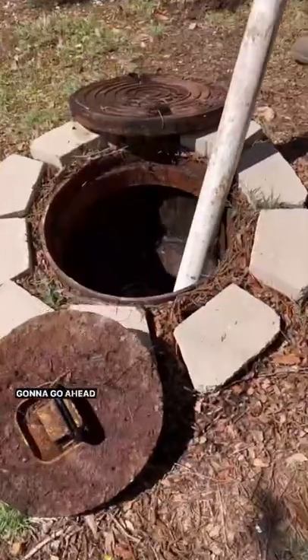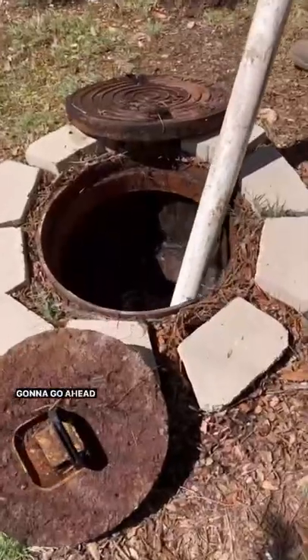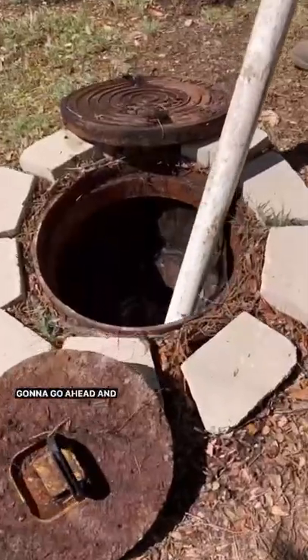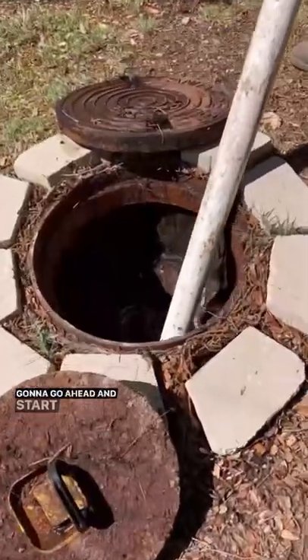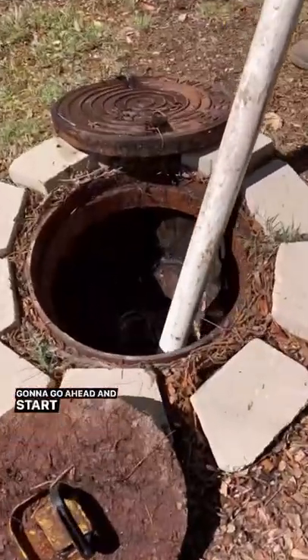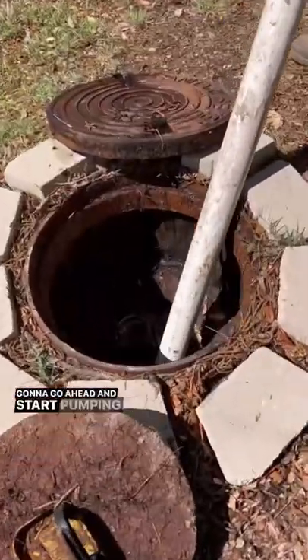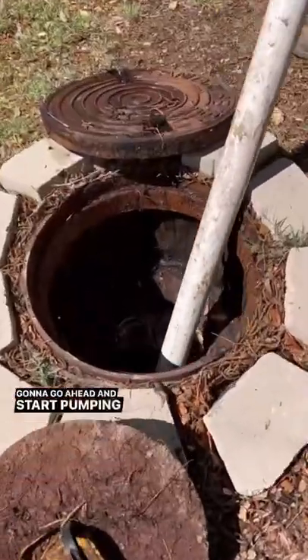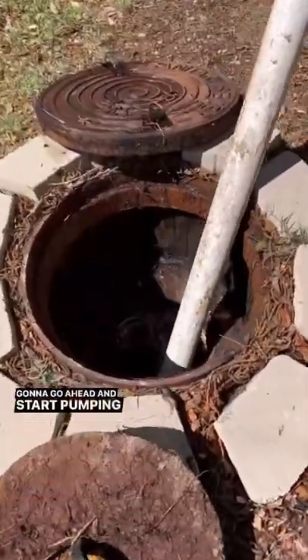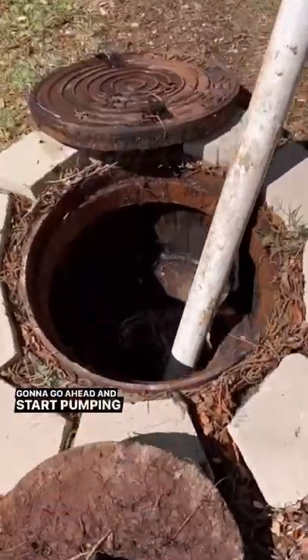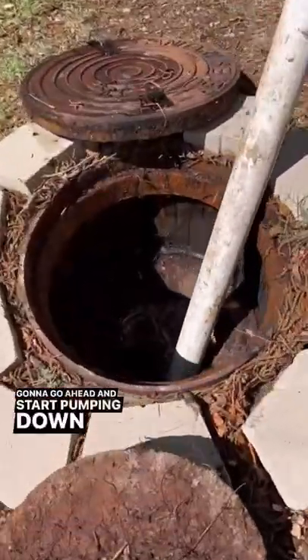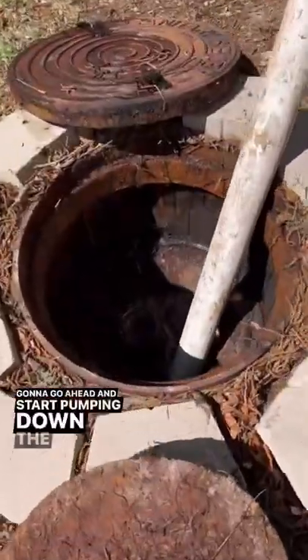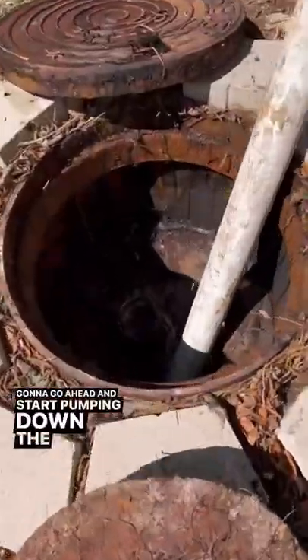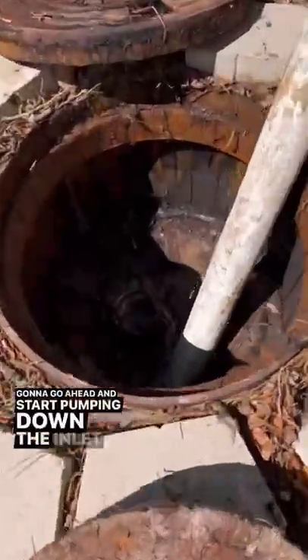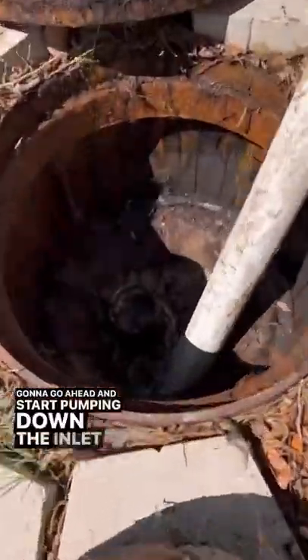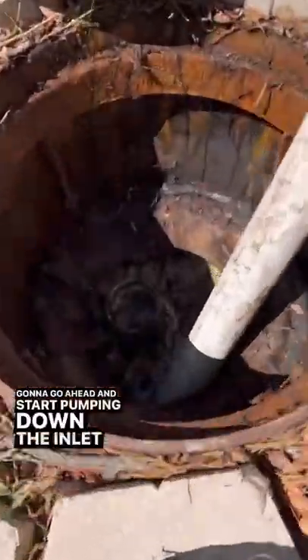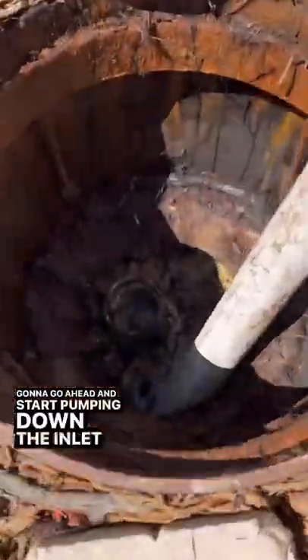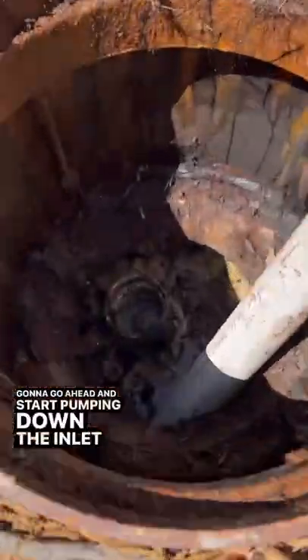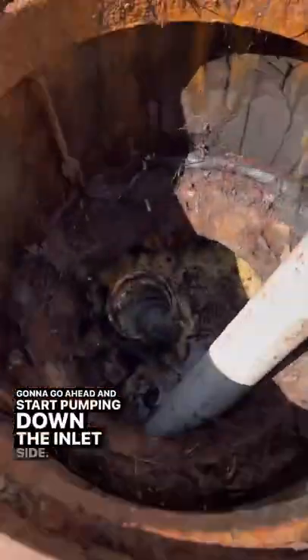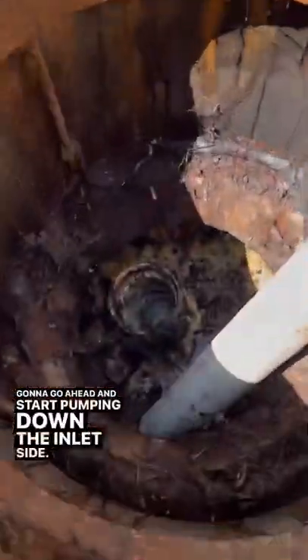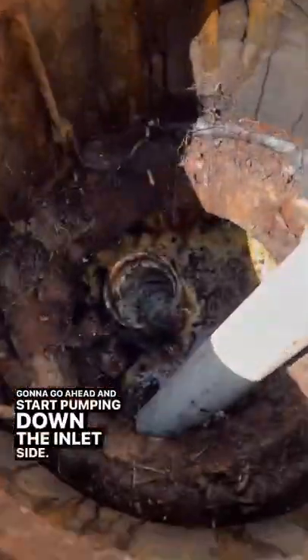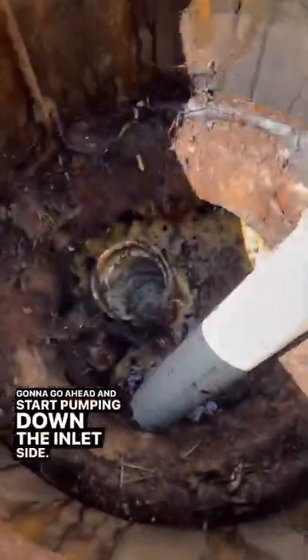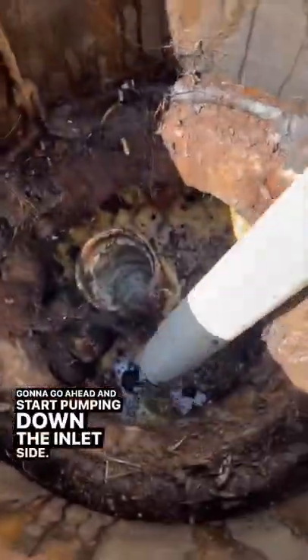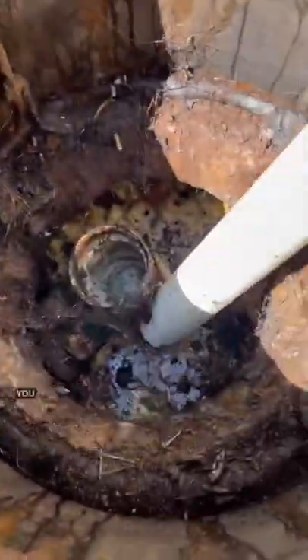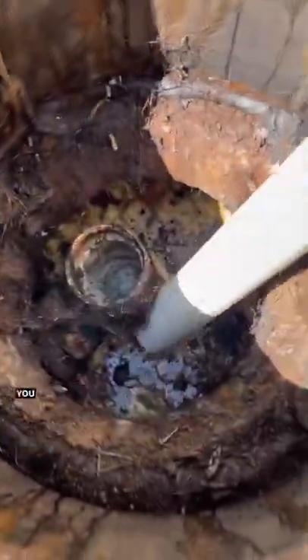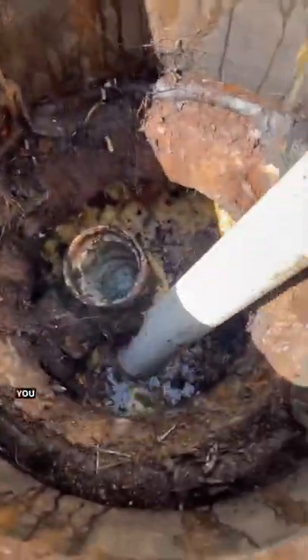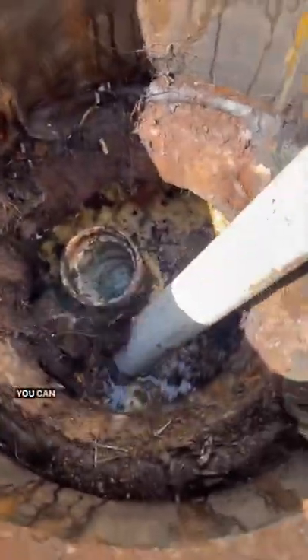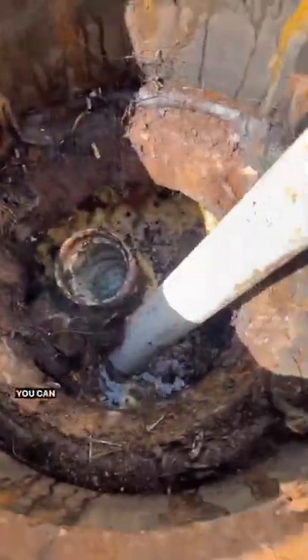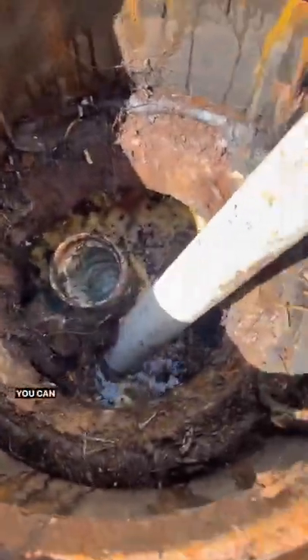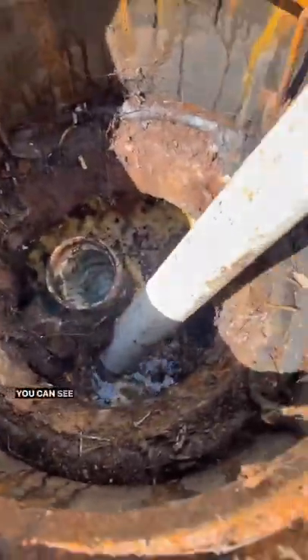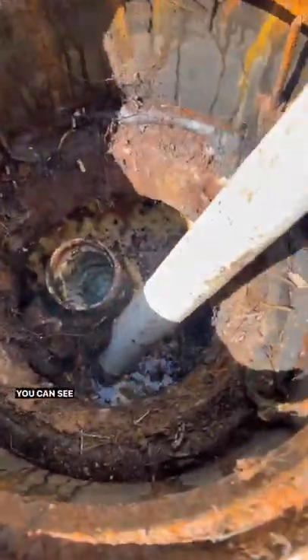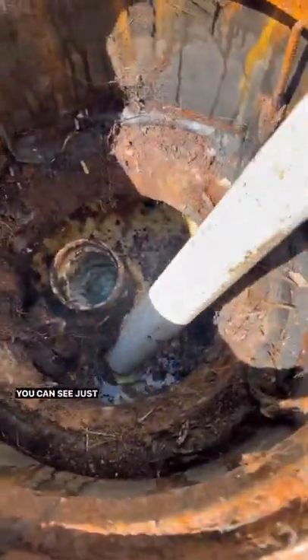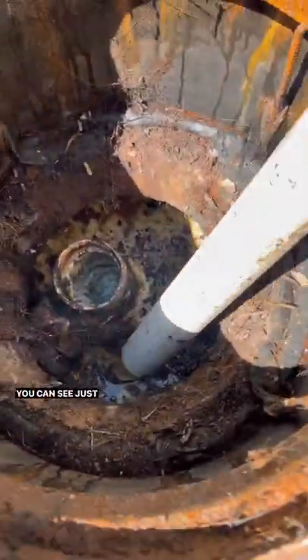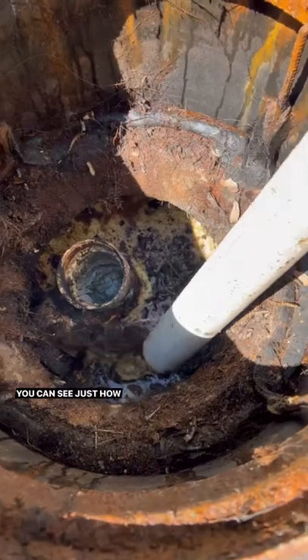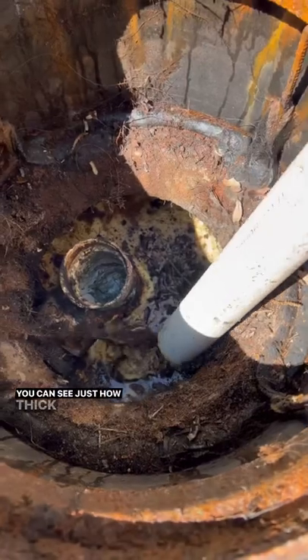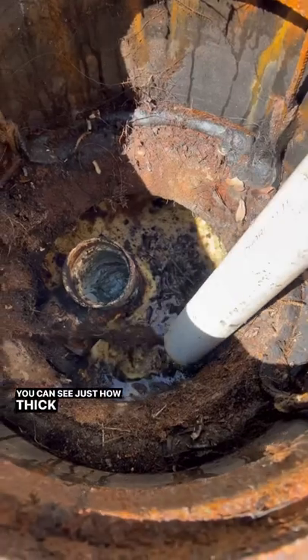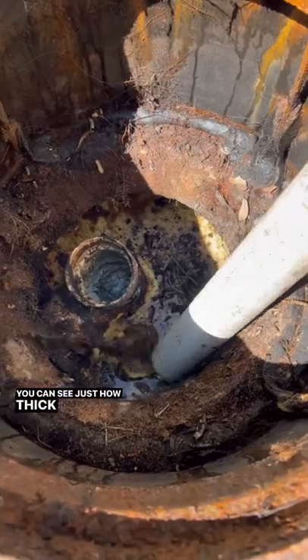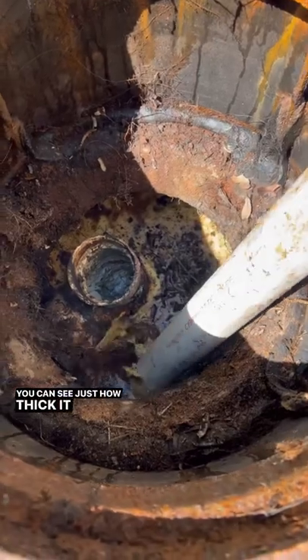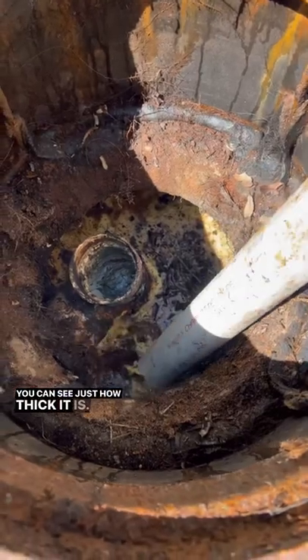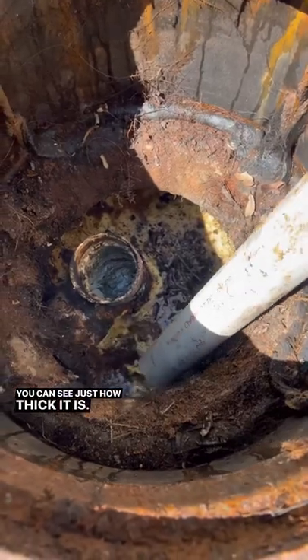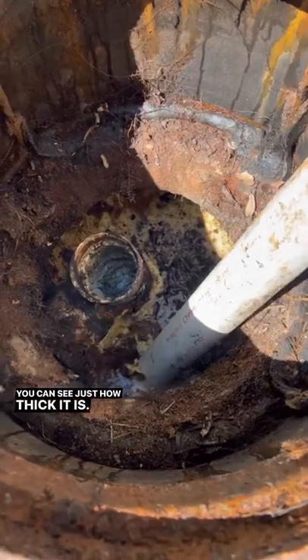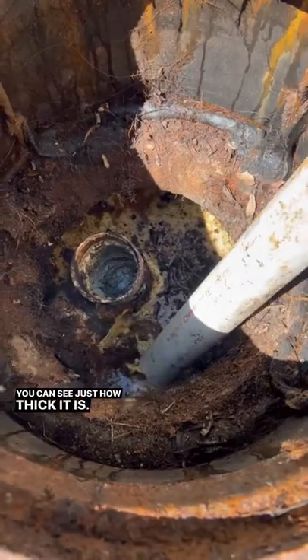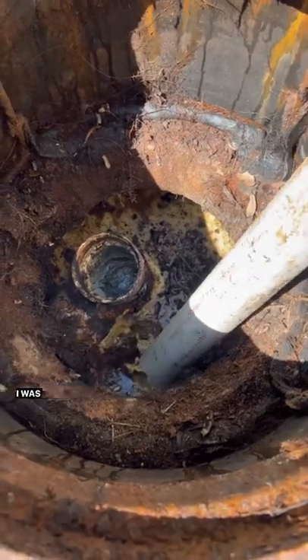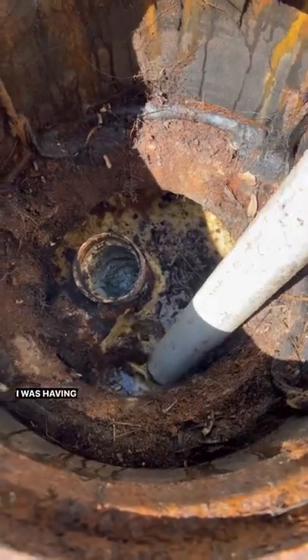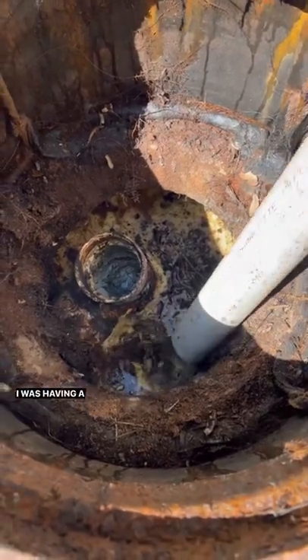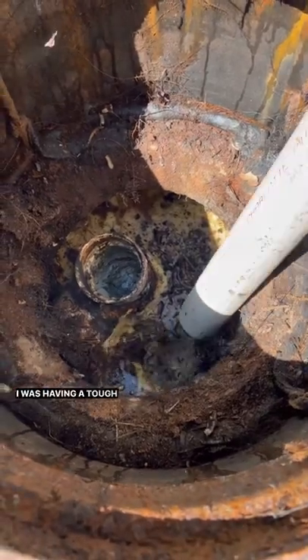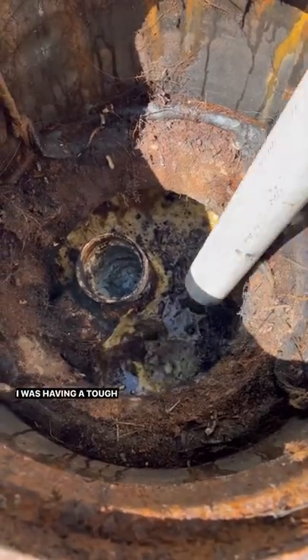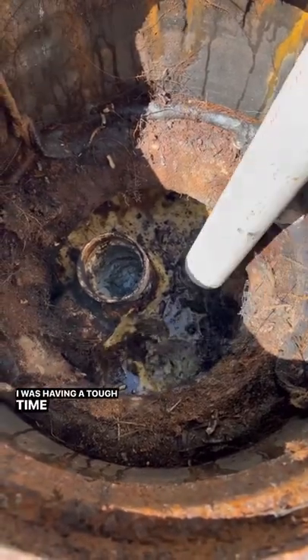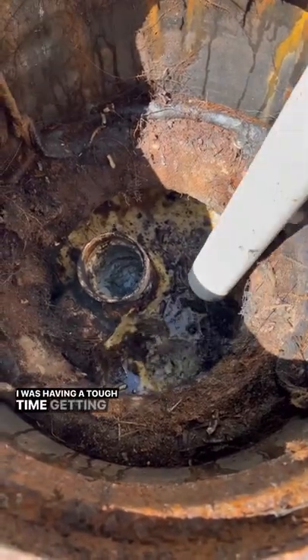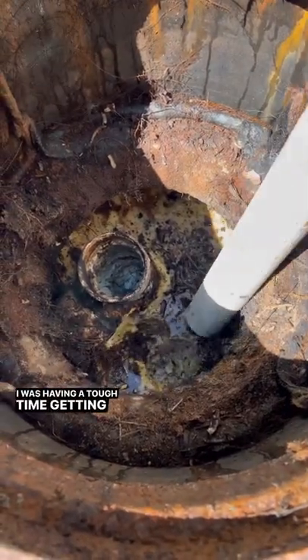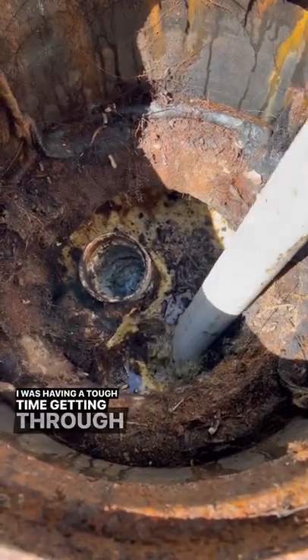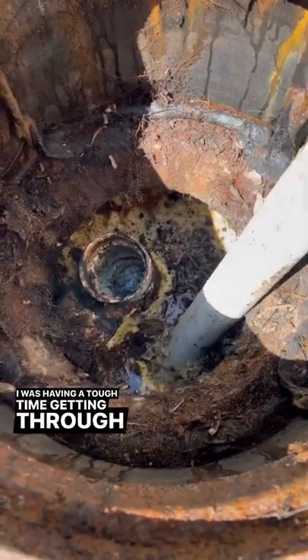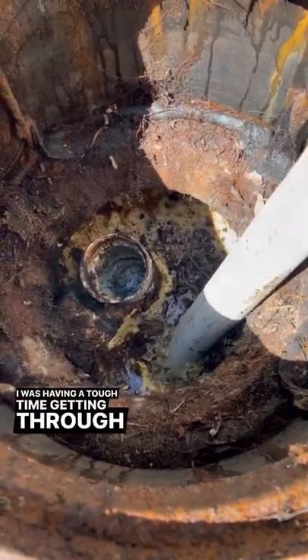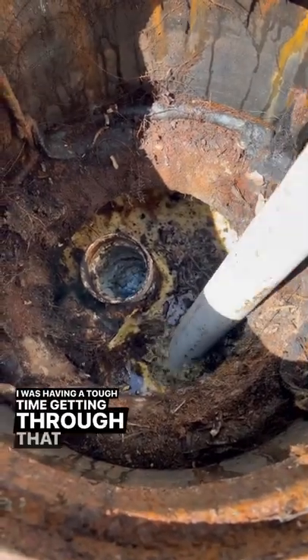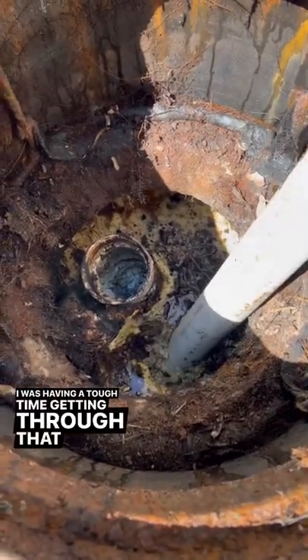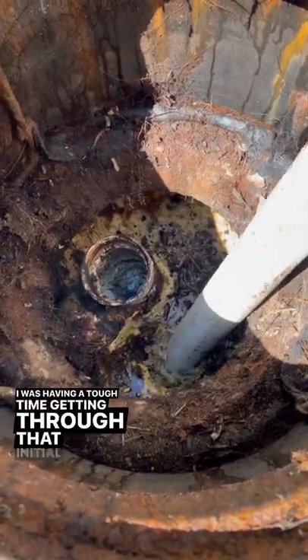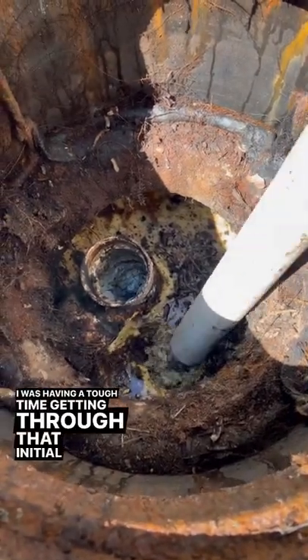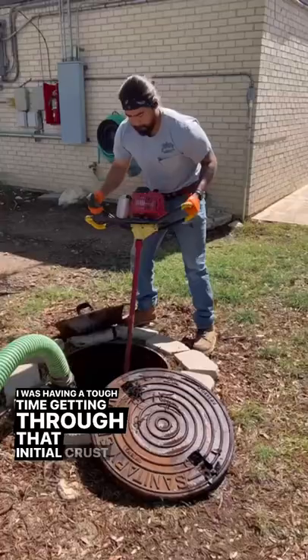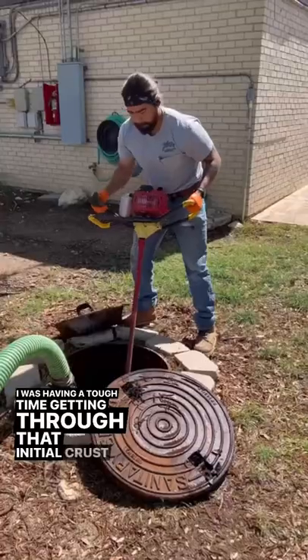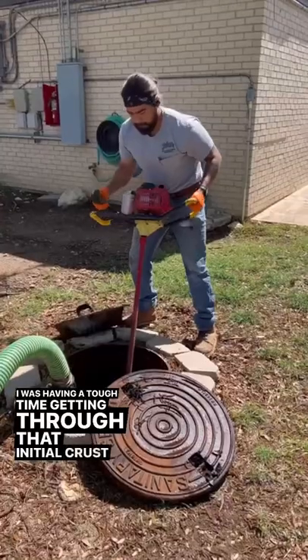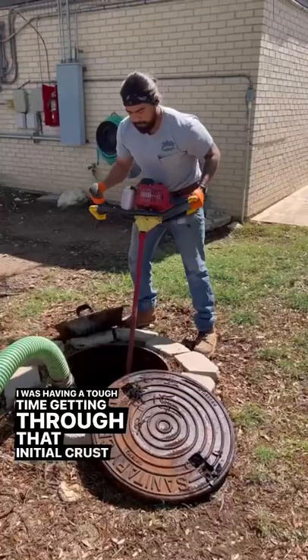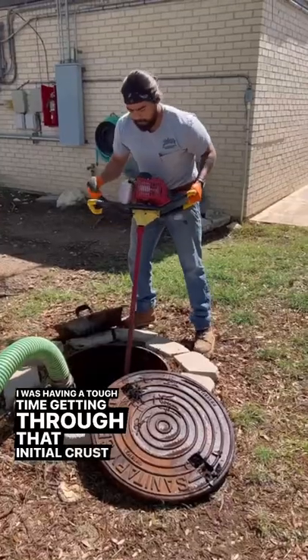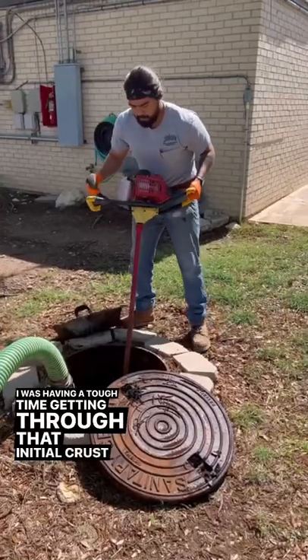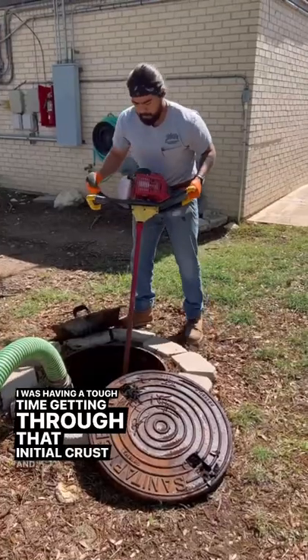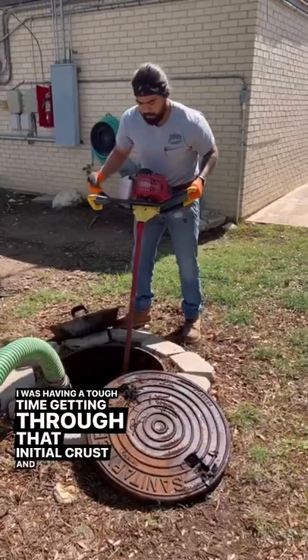I'm going to go ahead and start pumping down the inlet side. You can see just how thick it is — I was having a tough time getting through that initial crust.